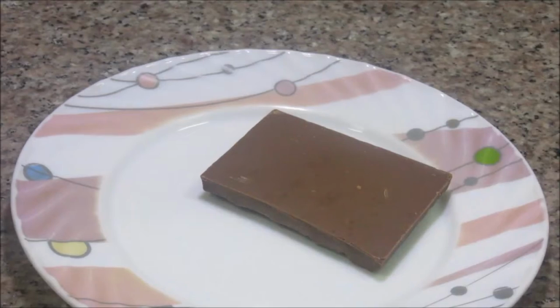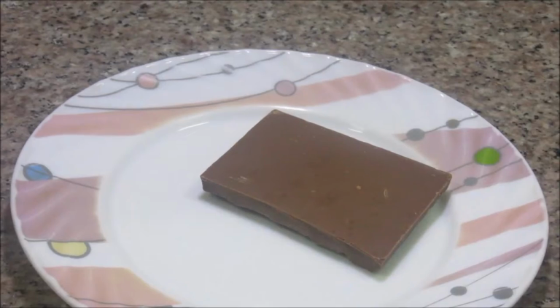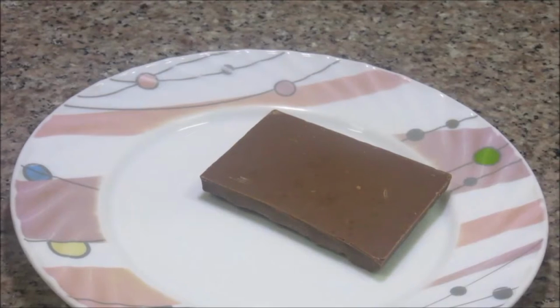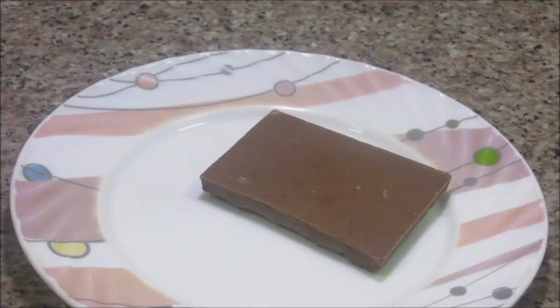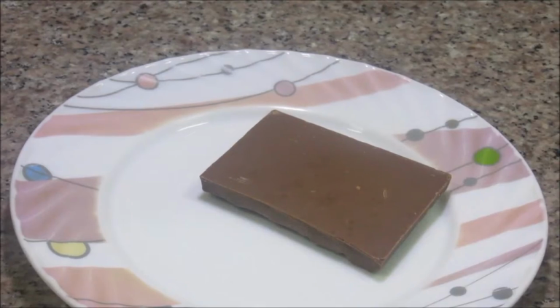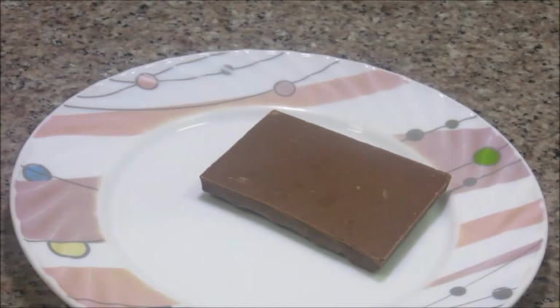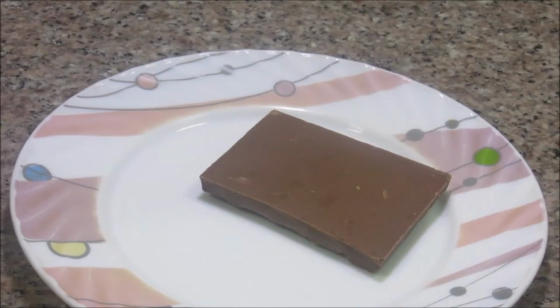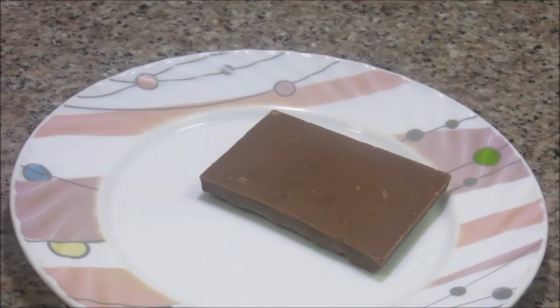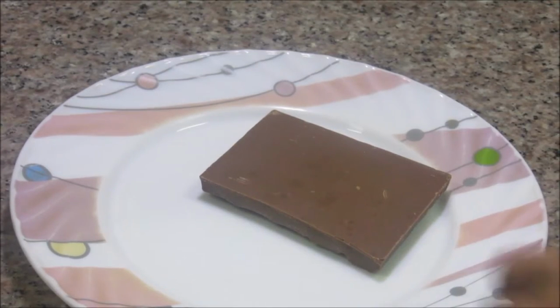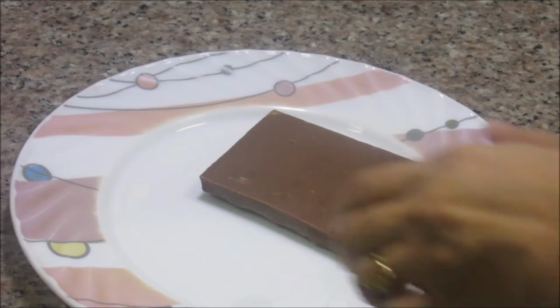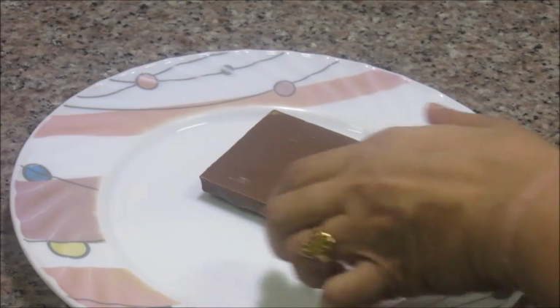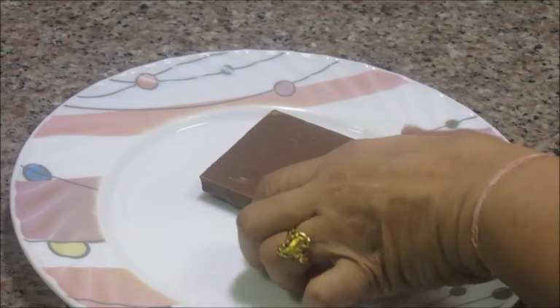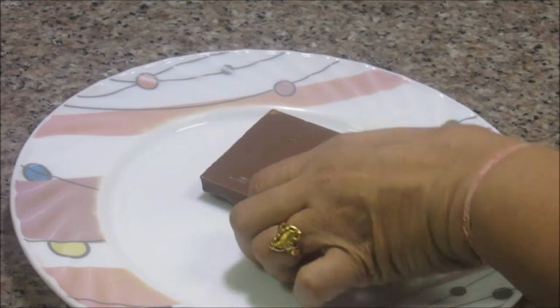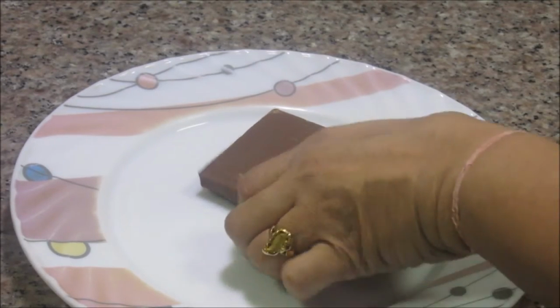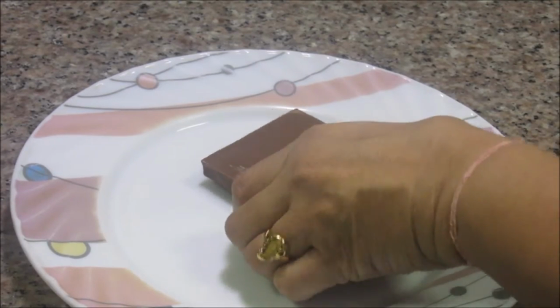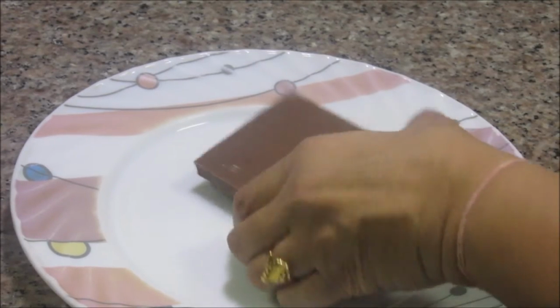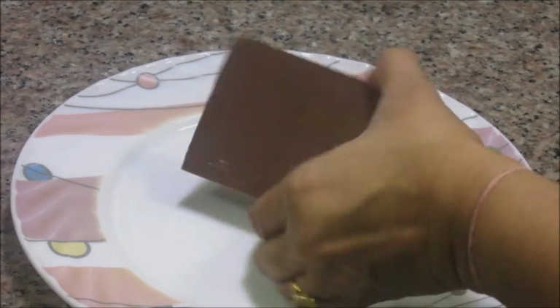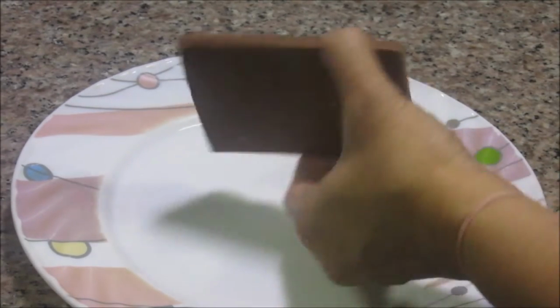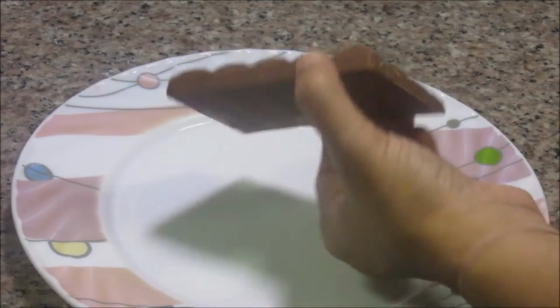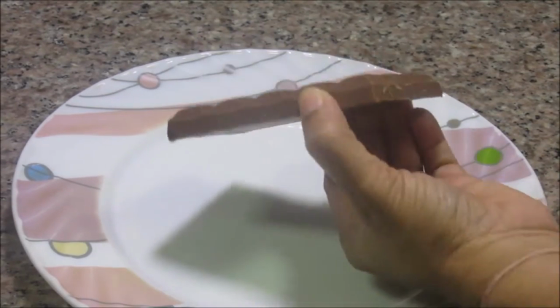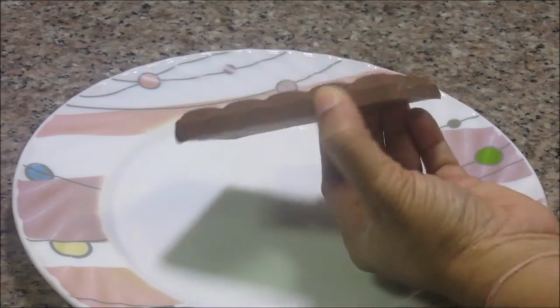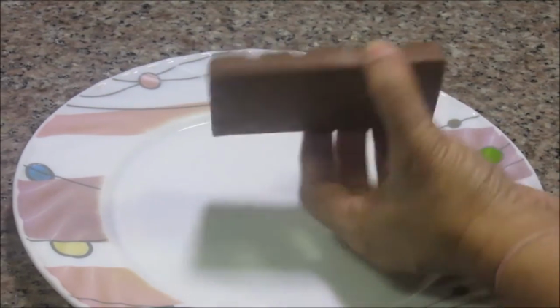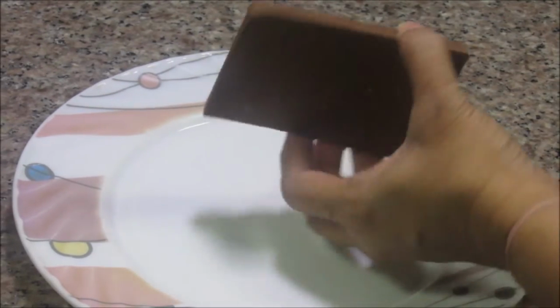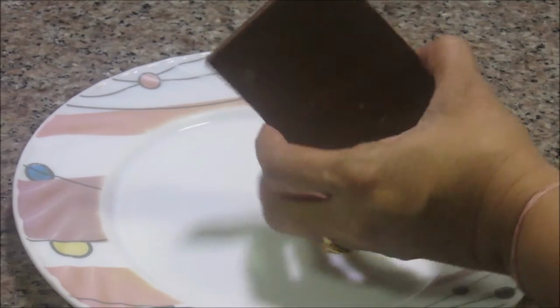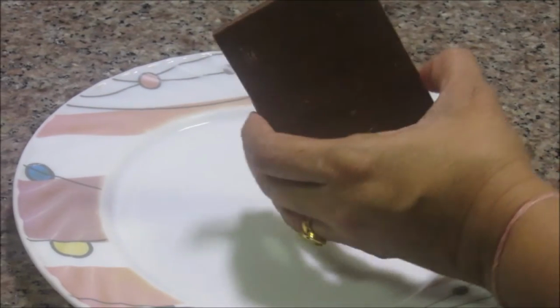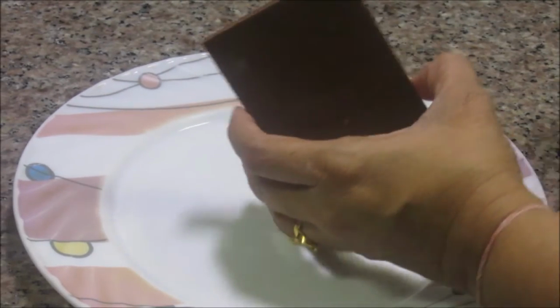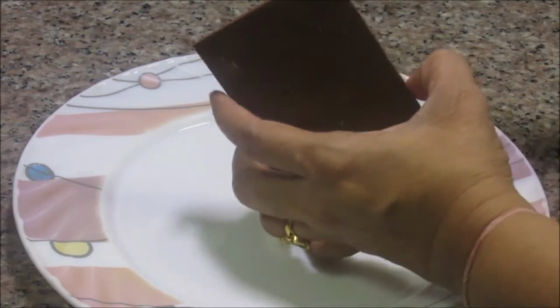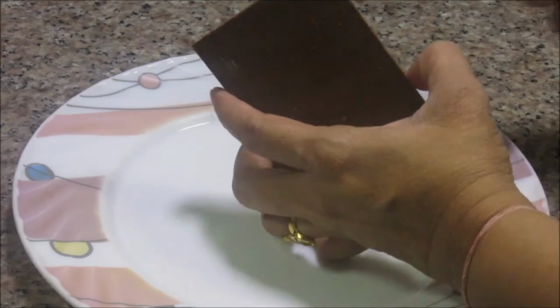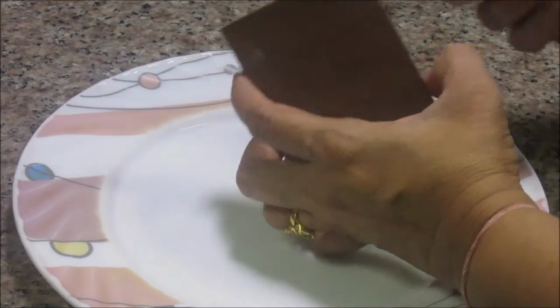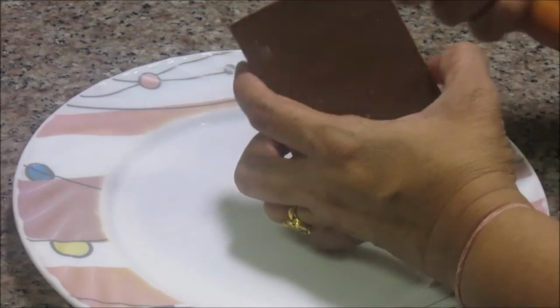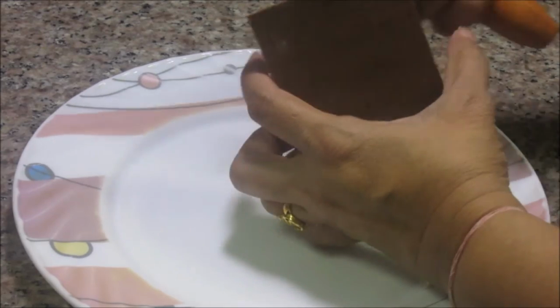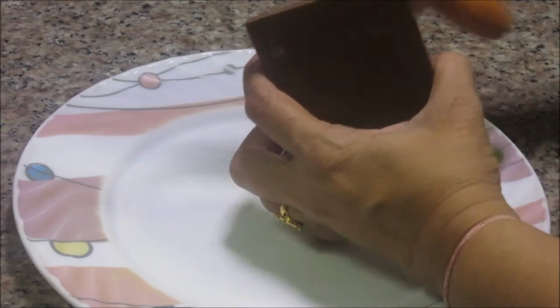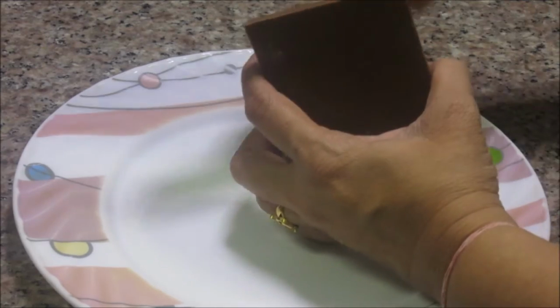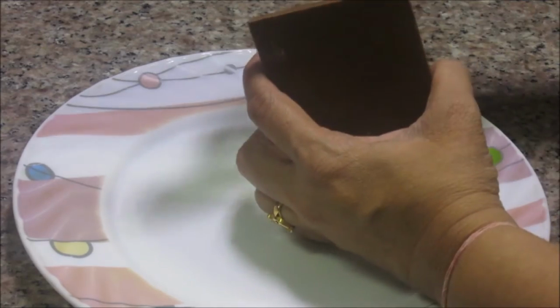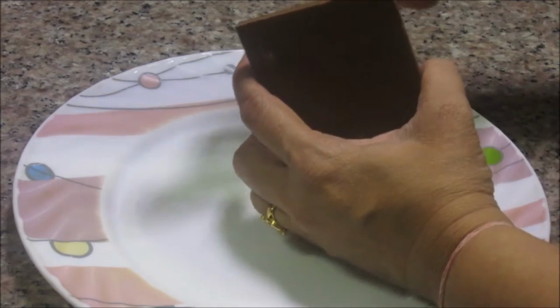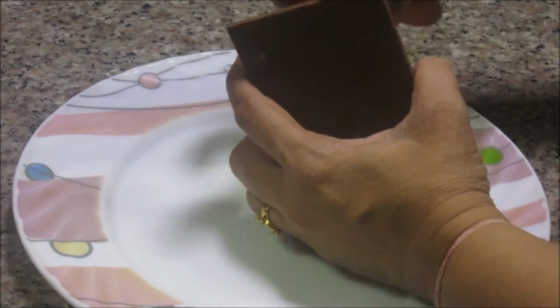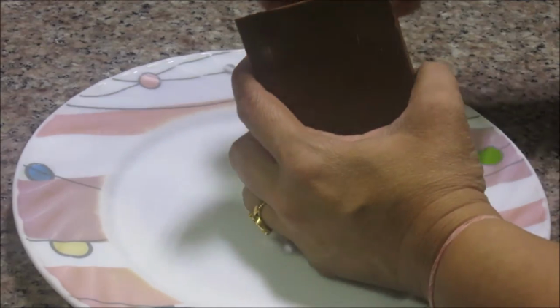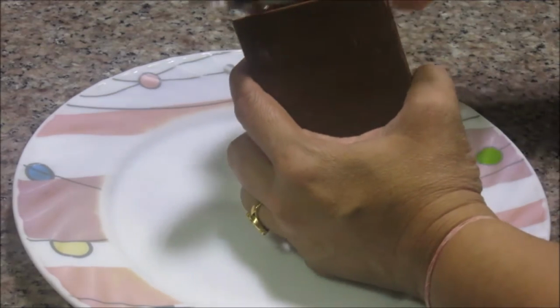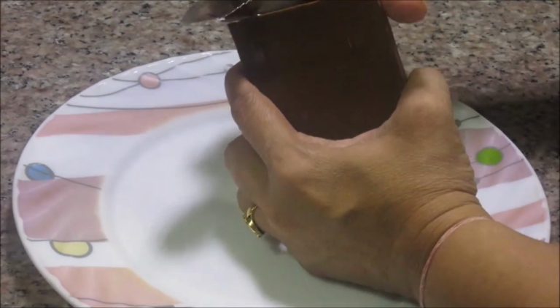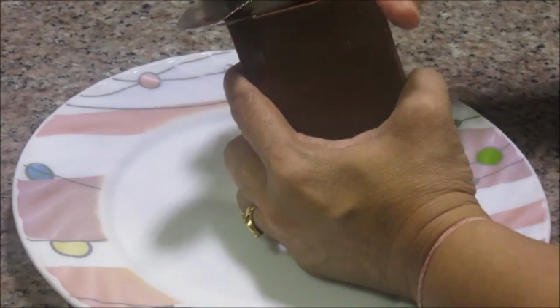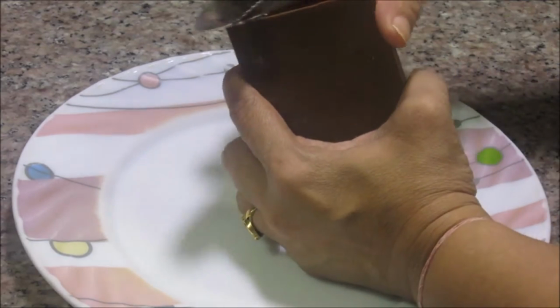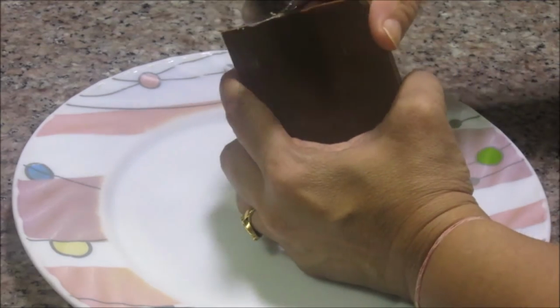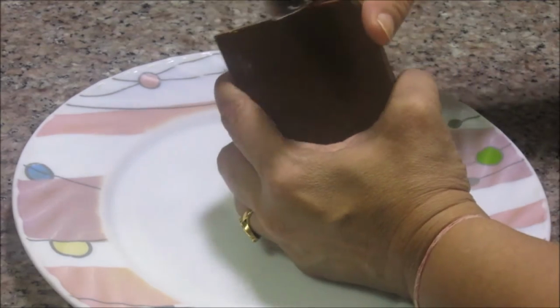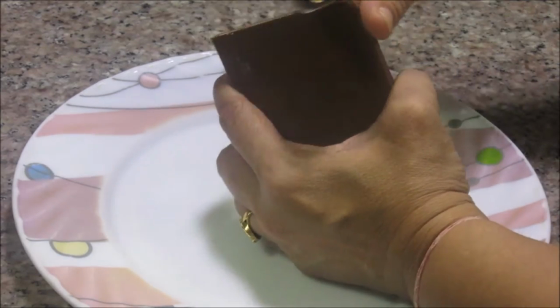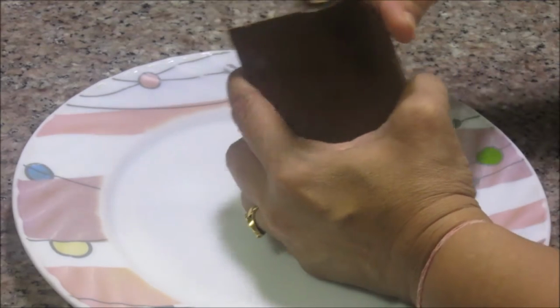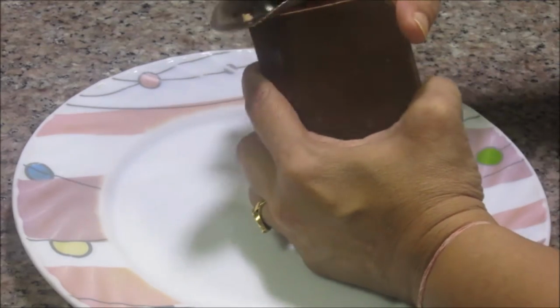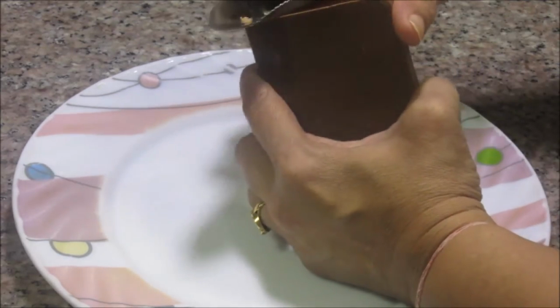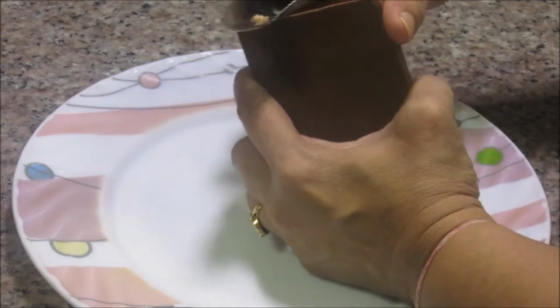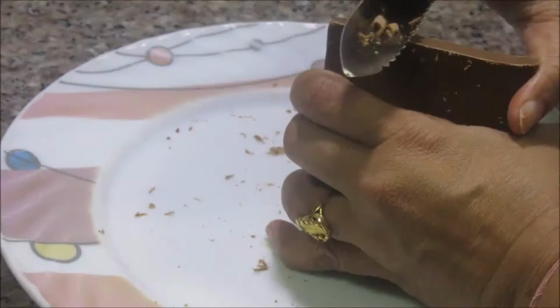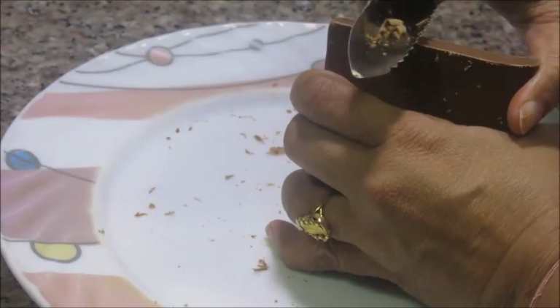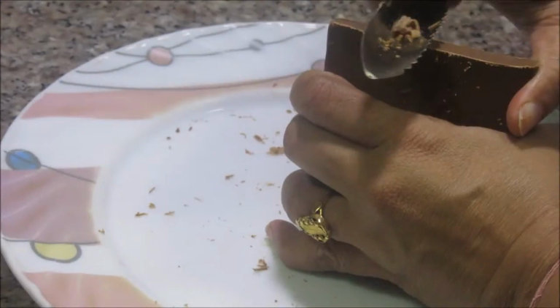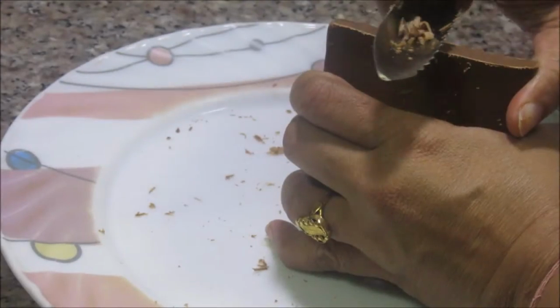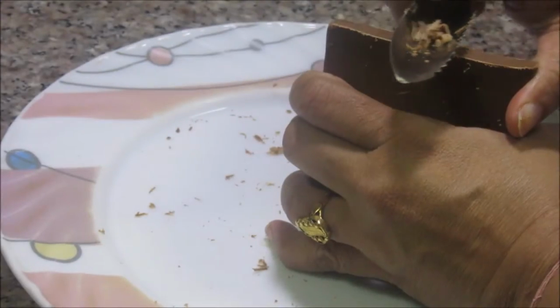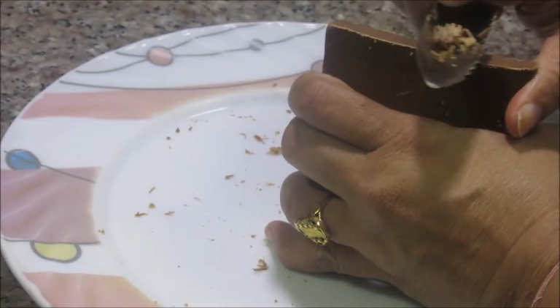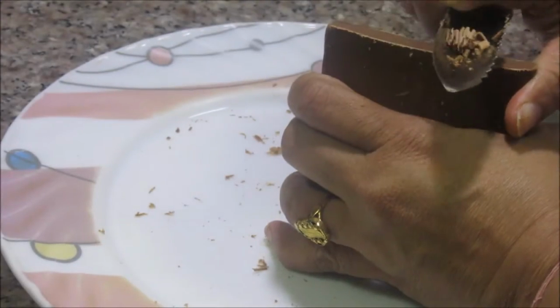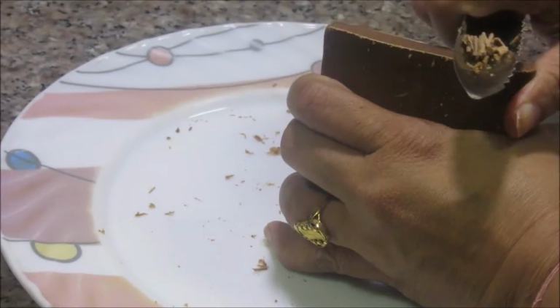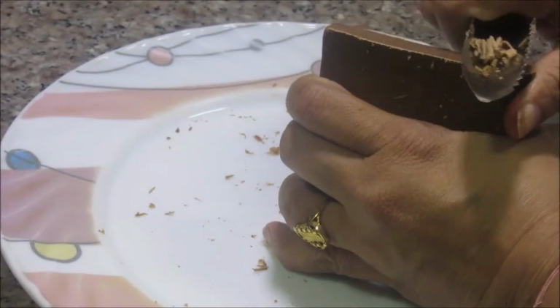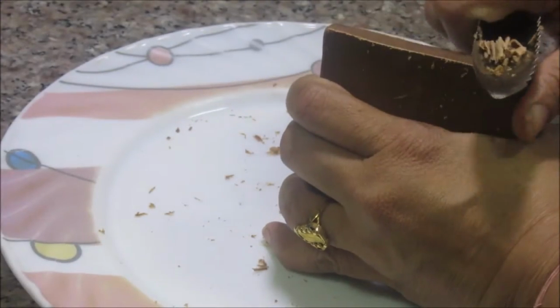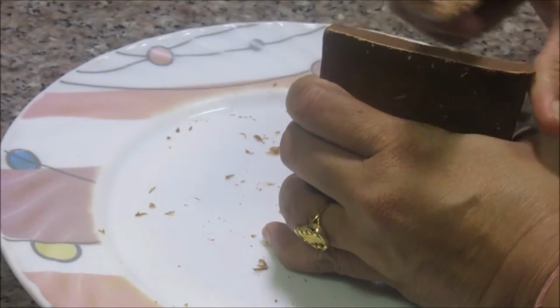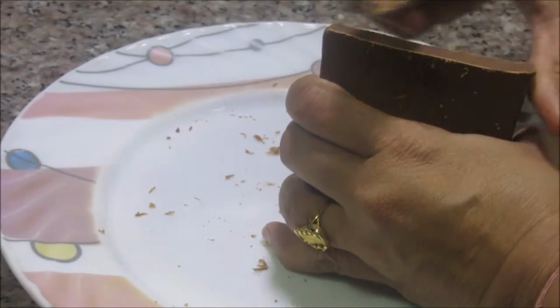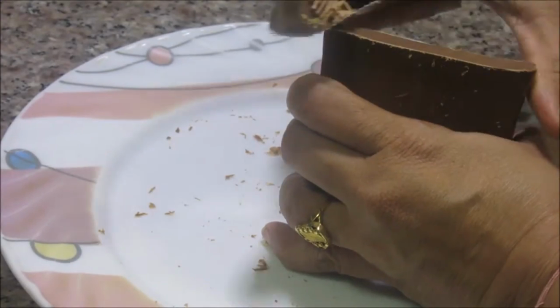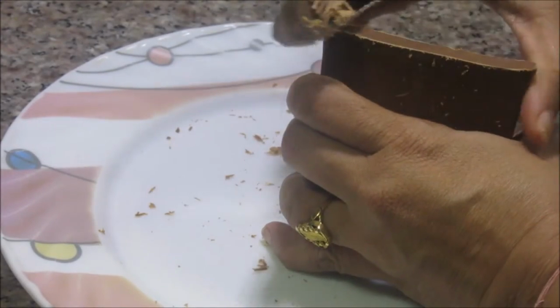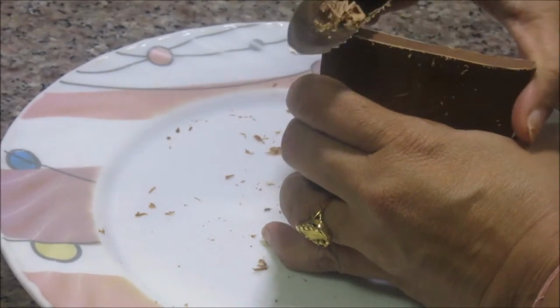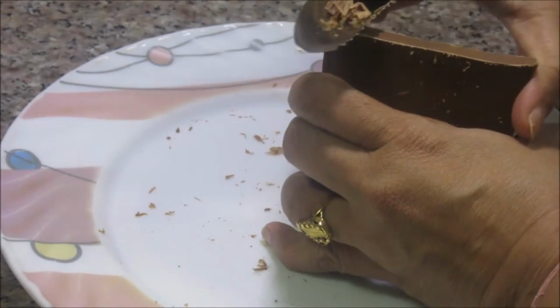Chocolate shavings as per requirement. For making chocolate shavings, take any bar of chocolate and a potato peeler, and just run it through.